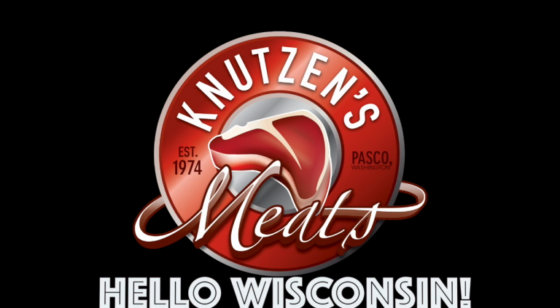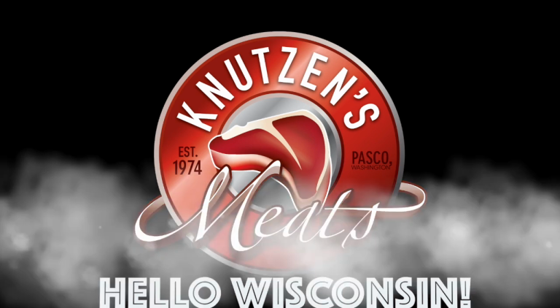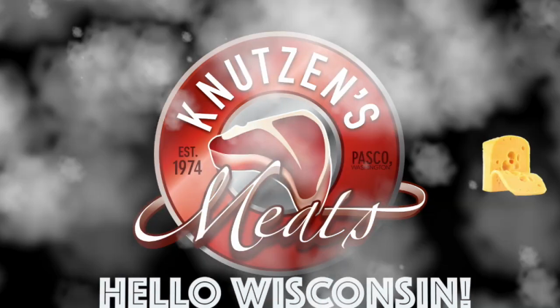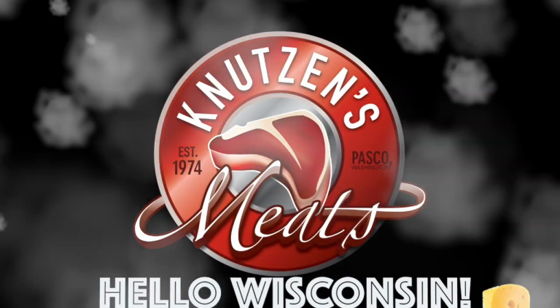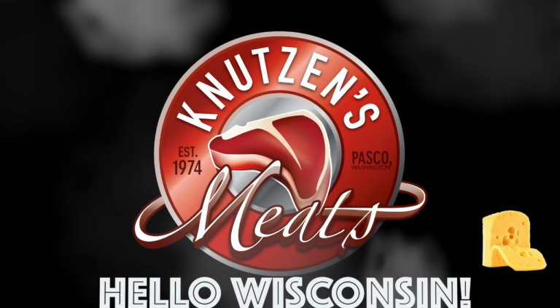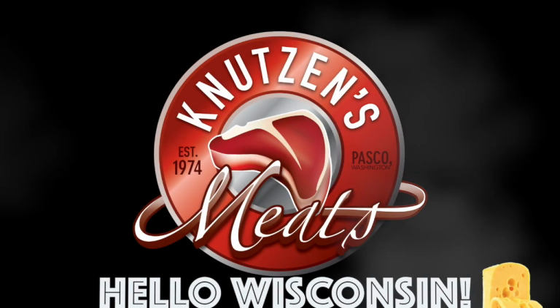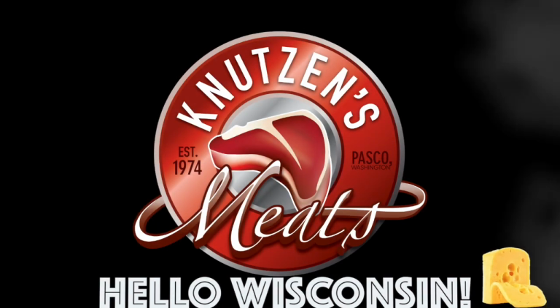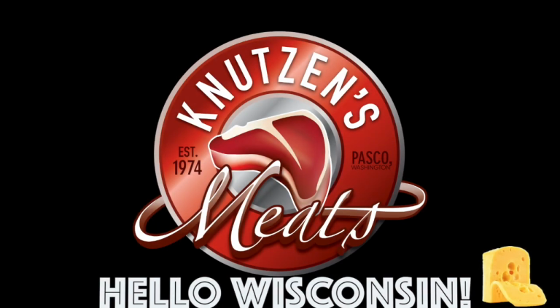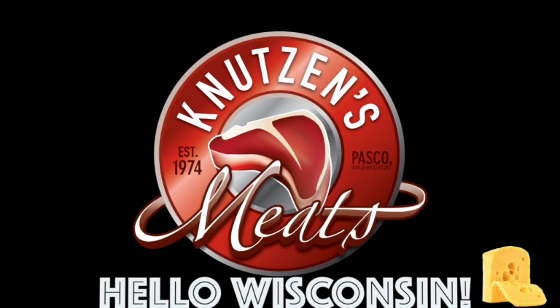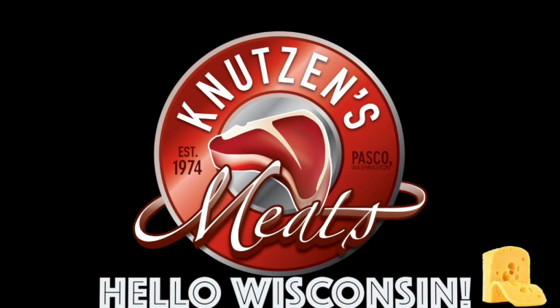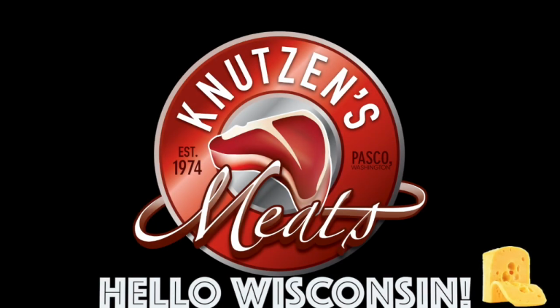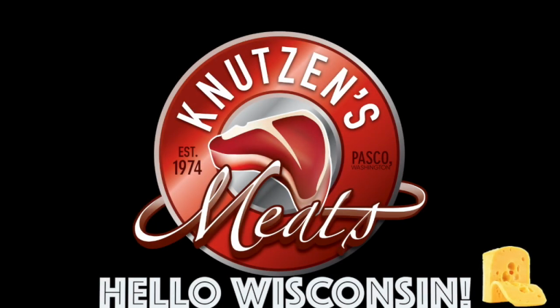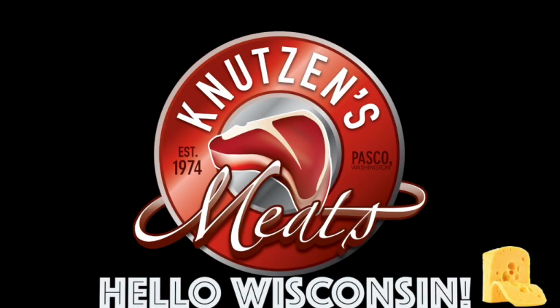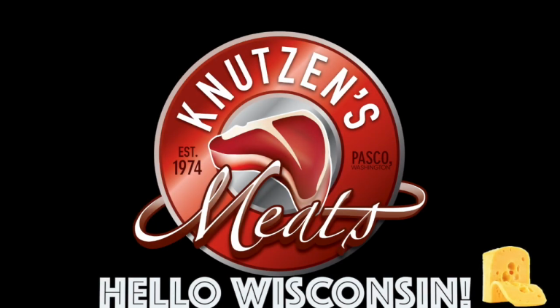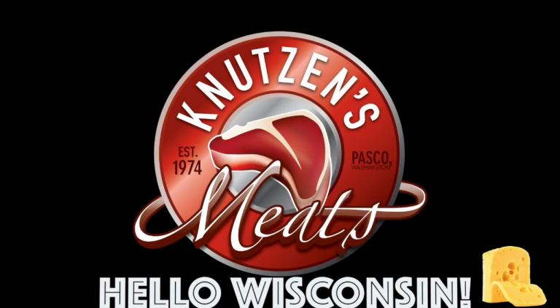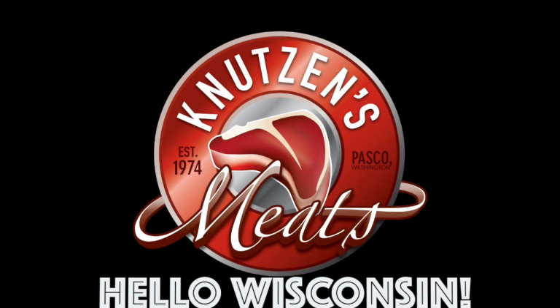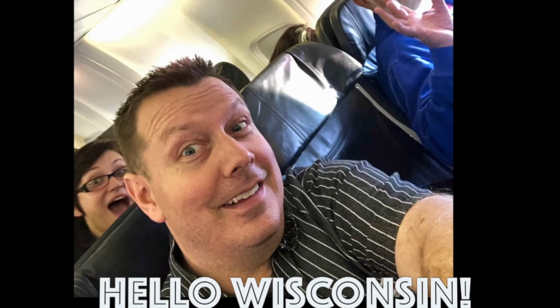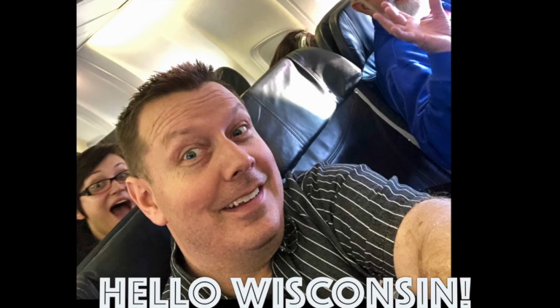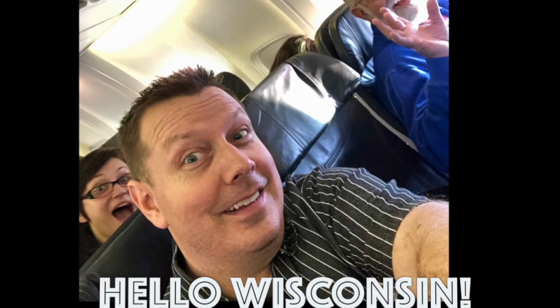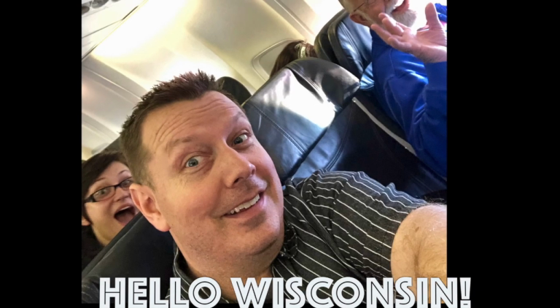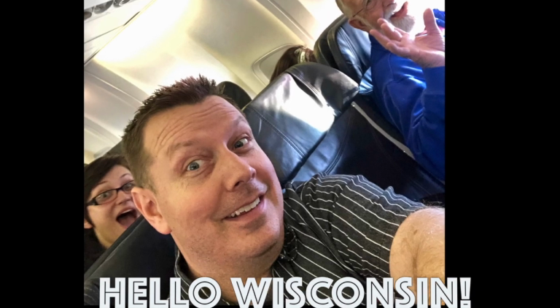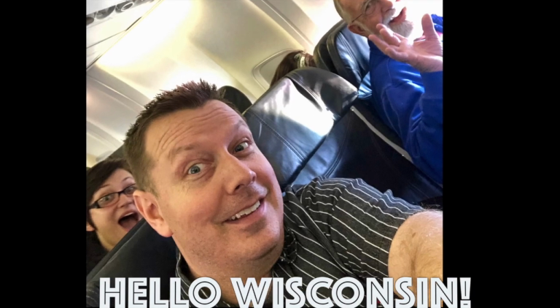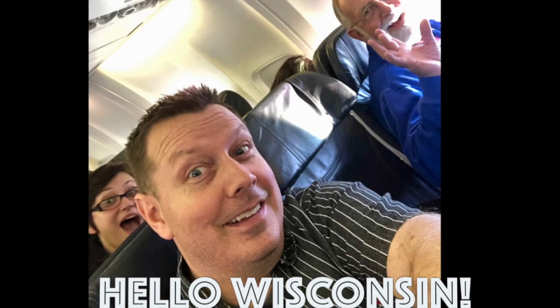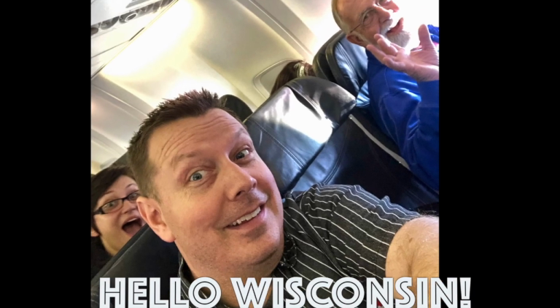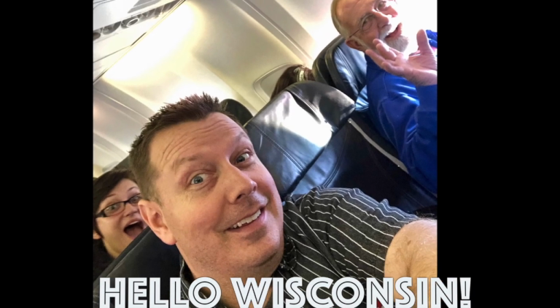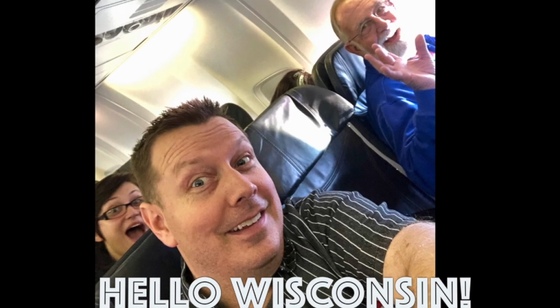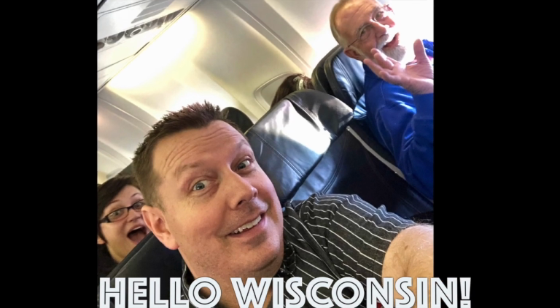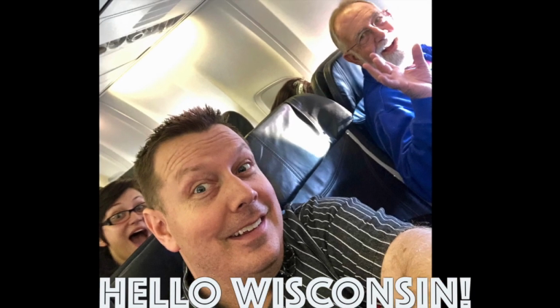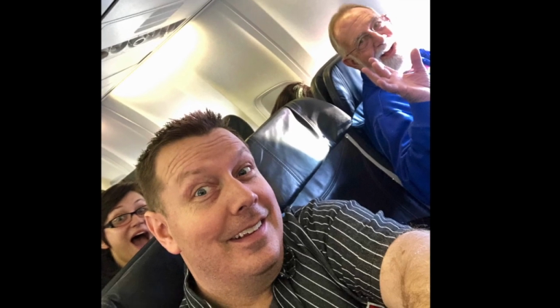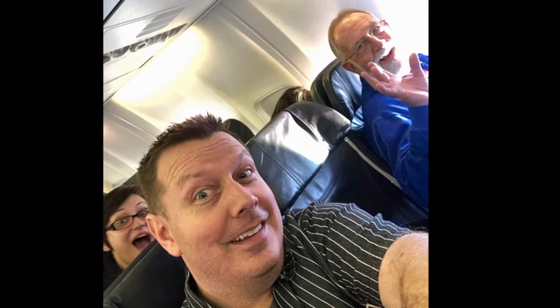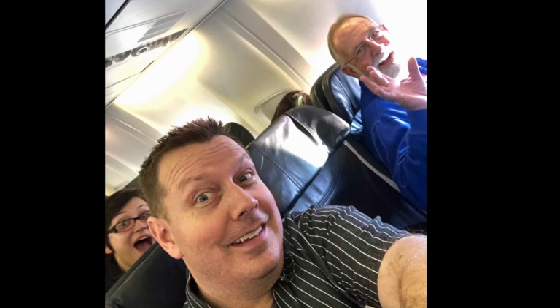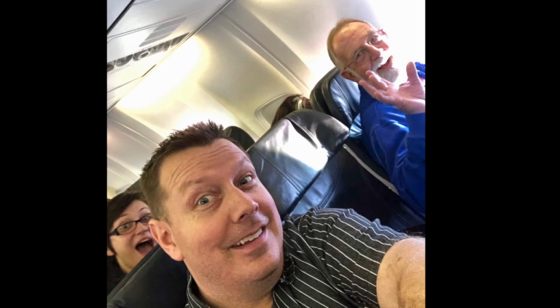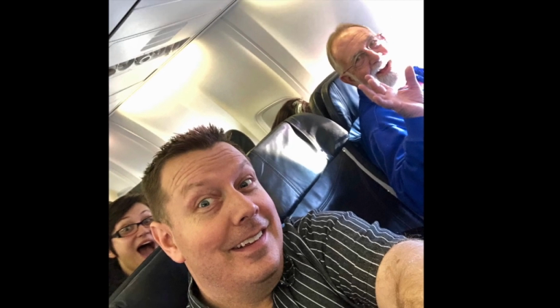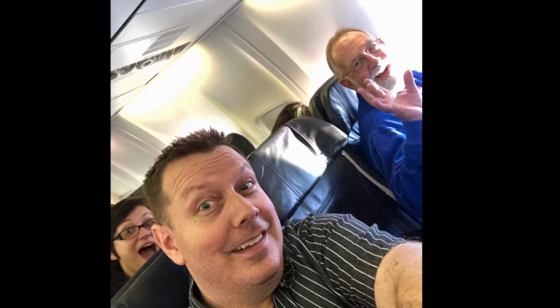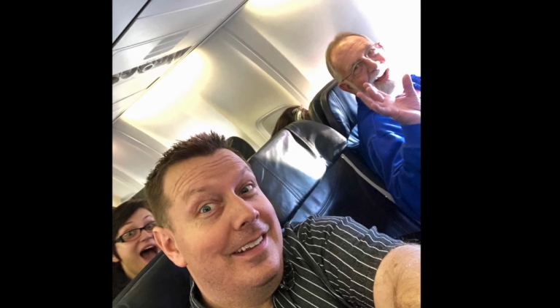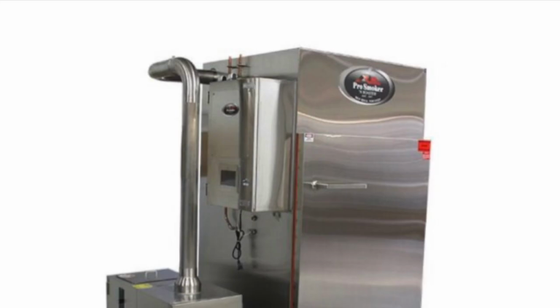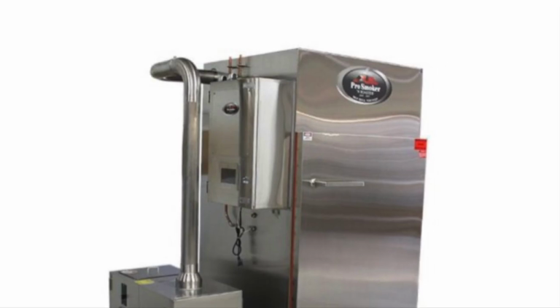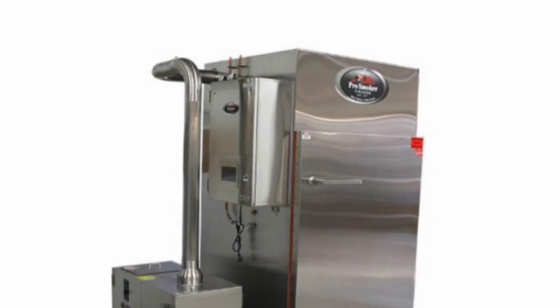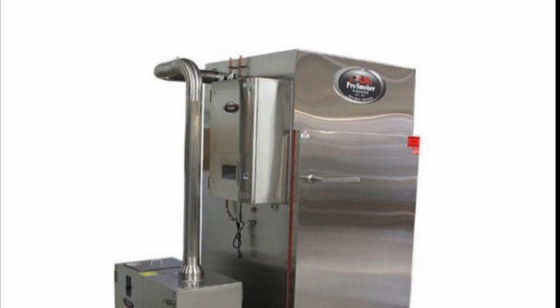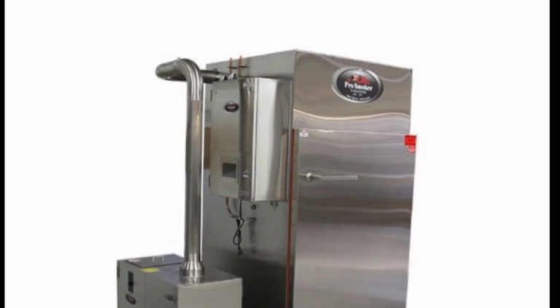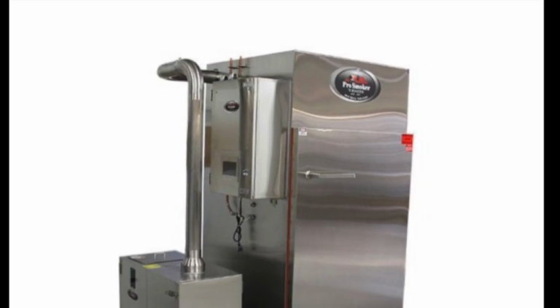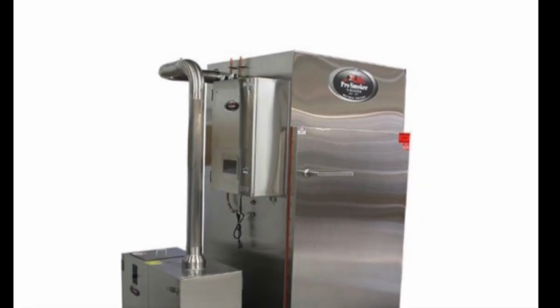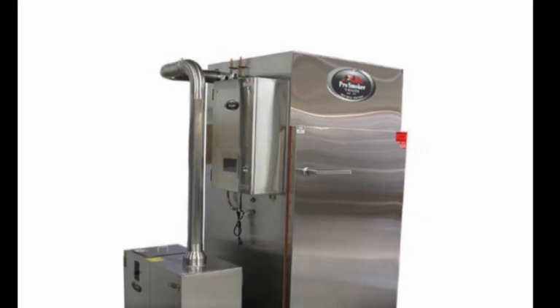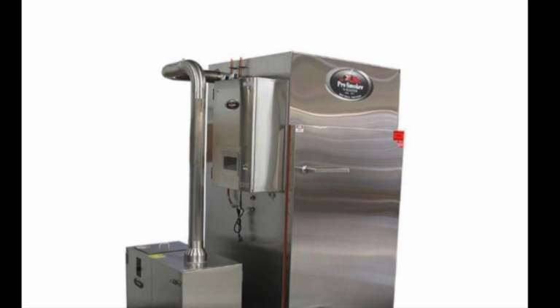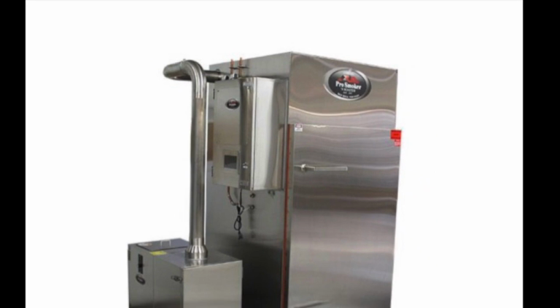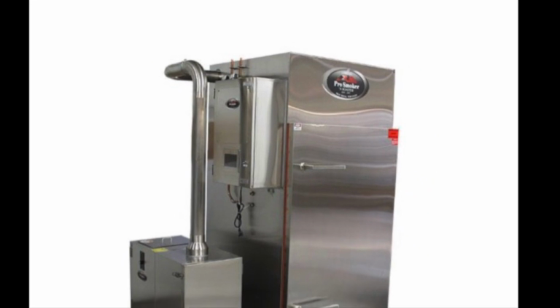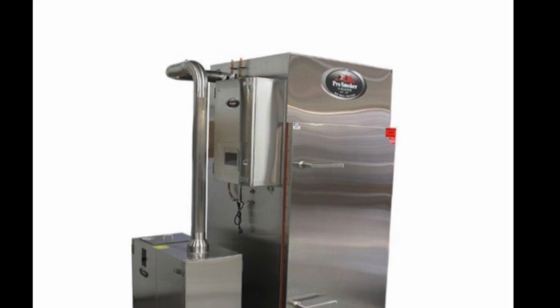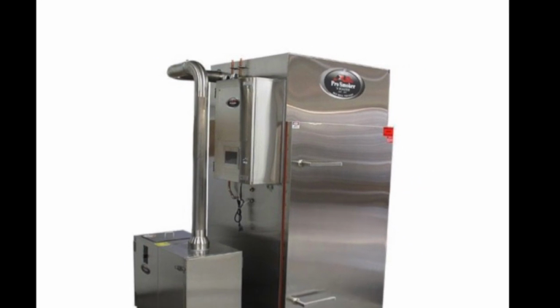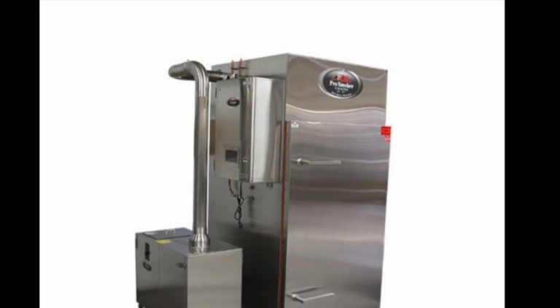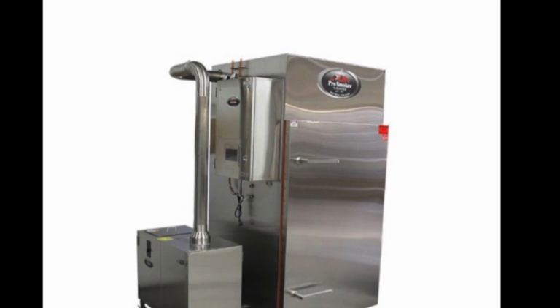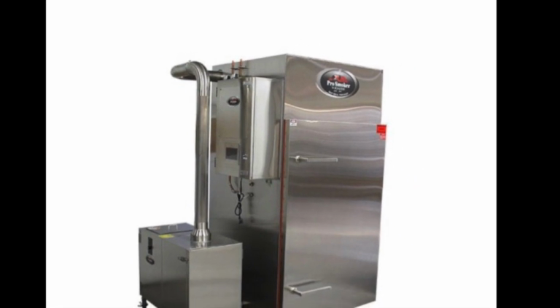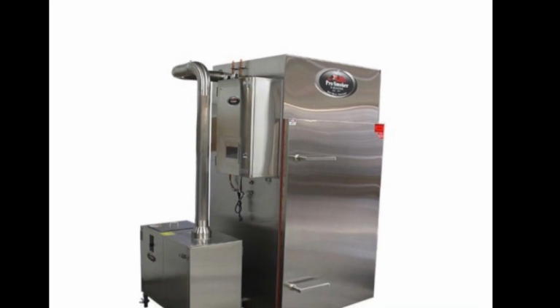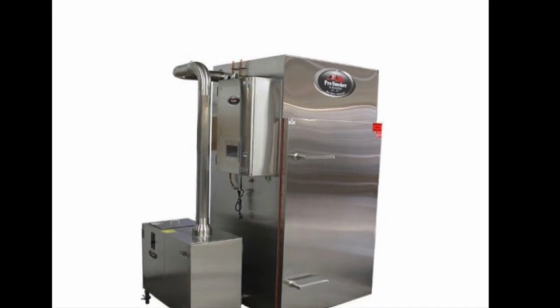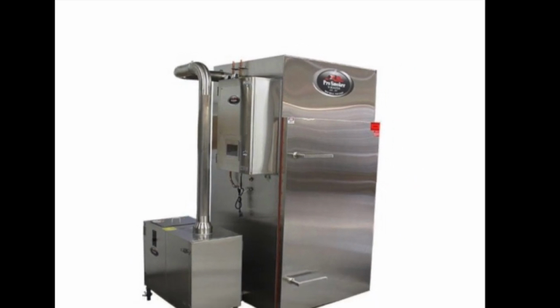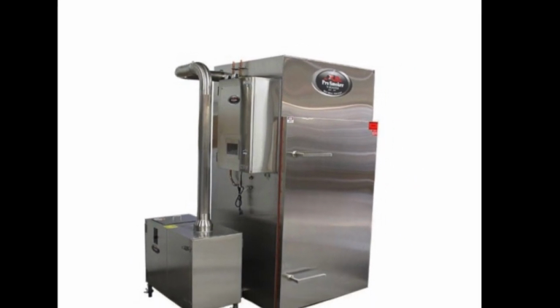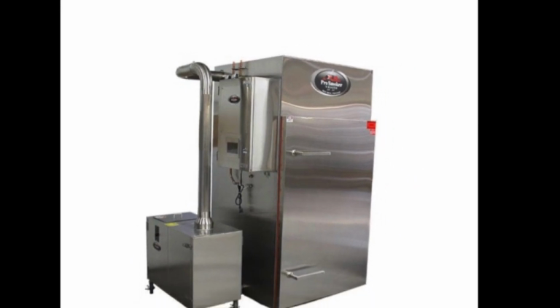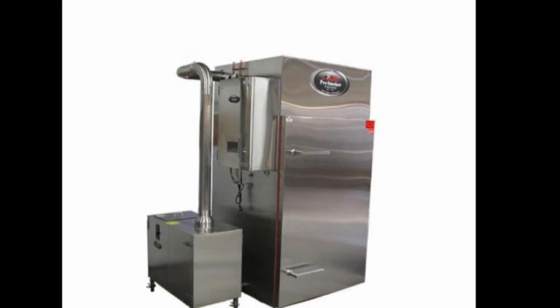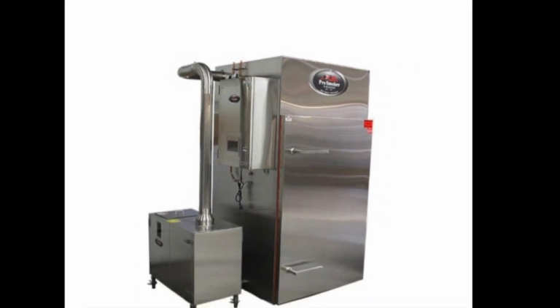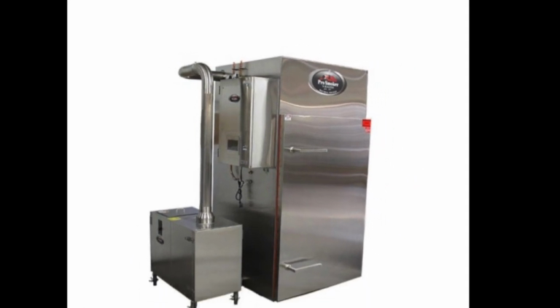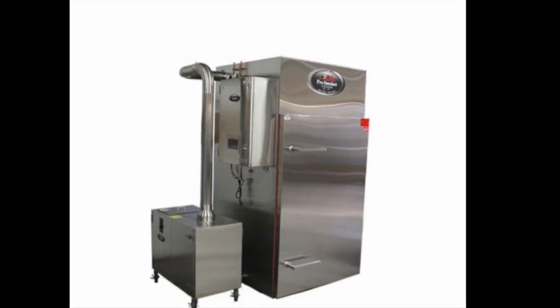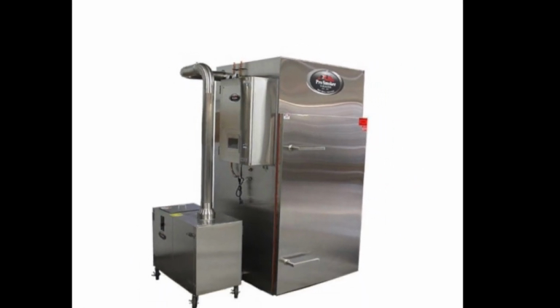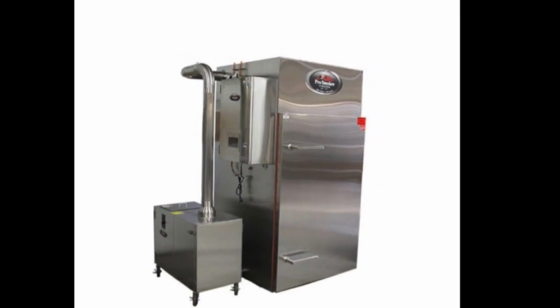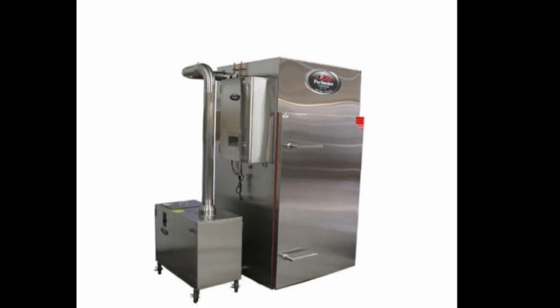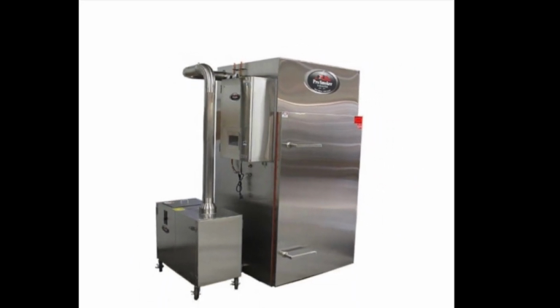Hello Wisconsin! This is Caleb with Knutson's Meats, and I'm traveling with Papa Steve to go look at a smoker in Wisconsin today.